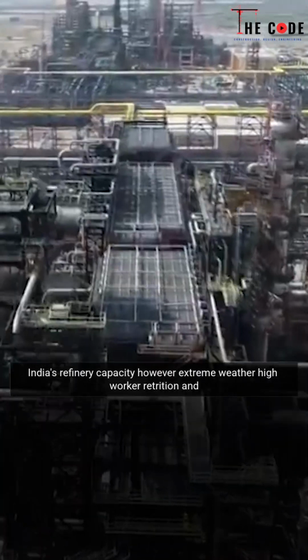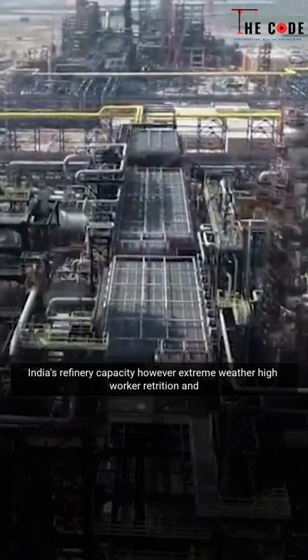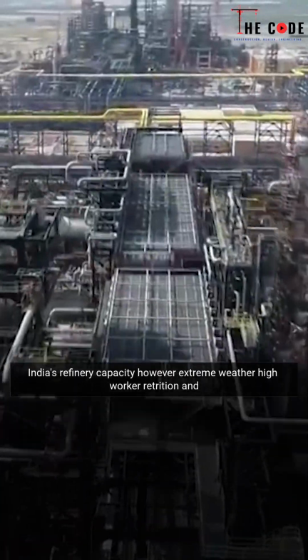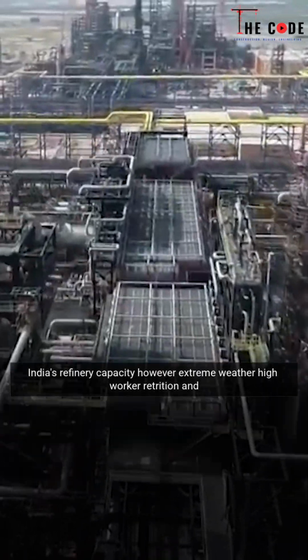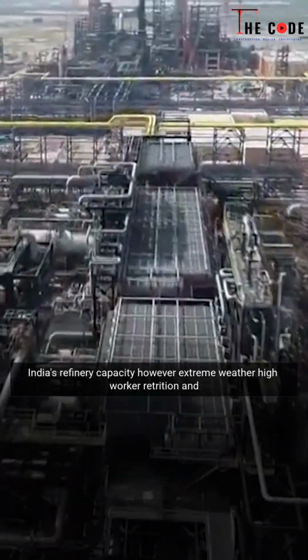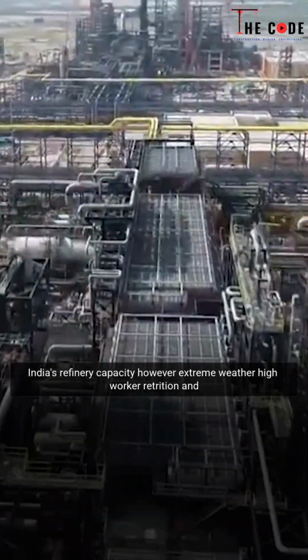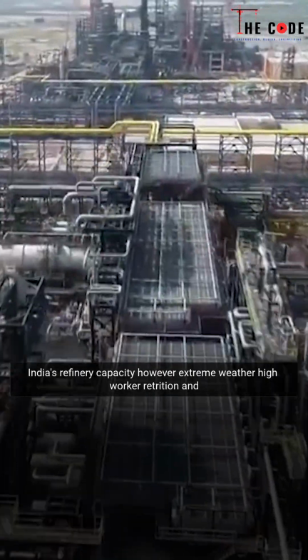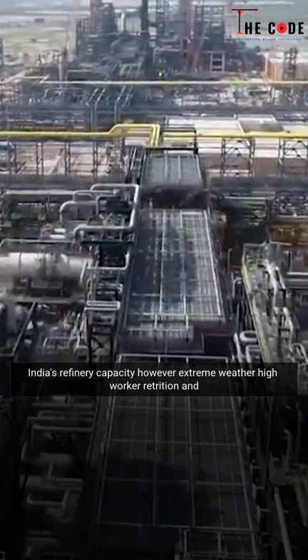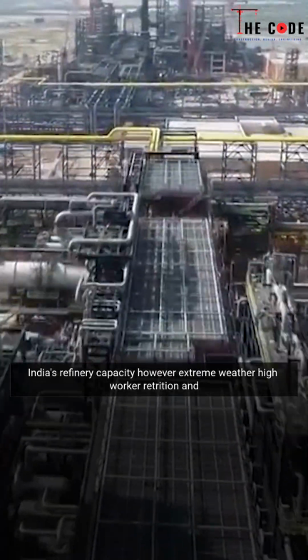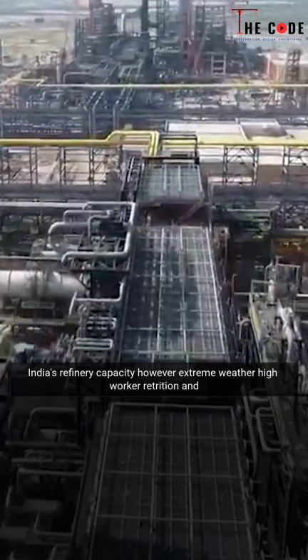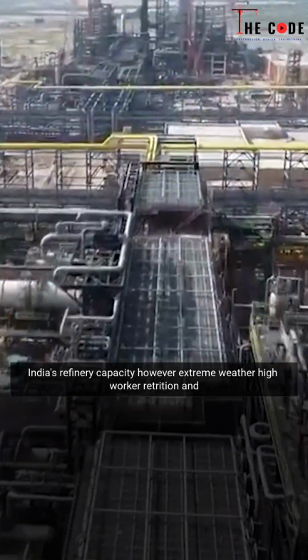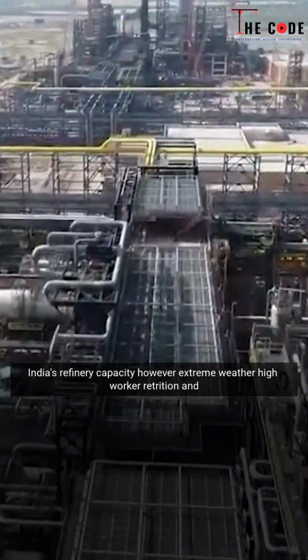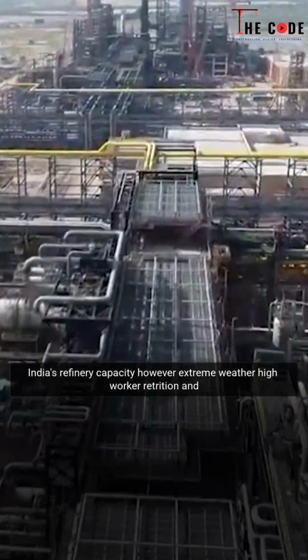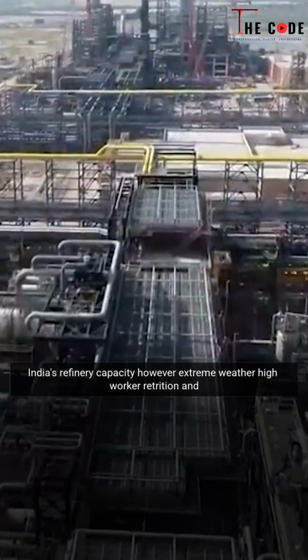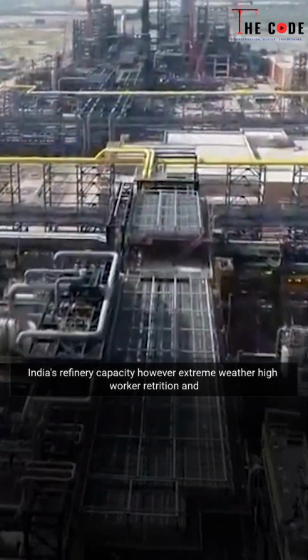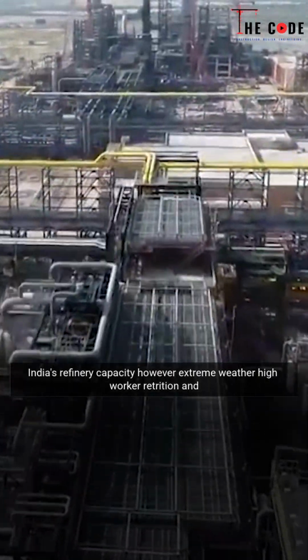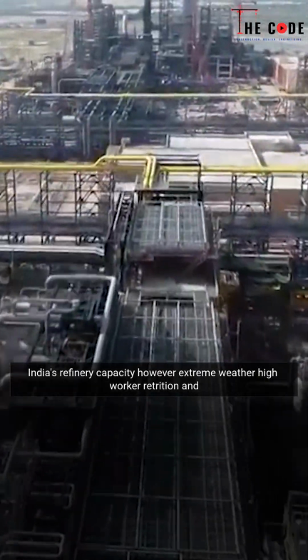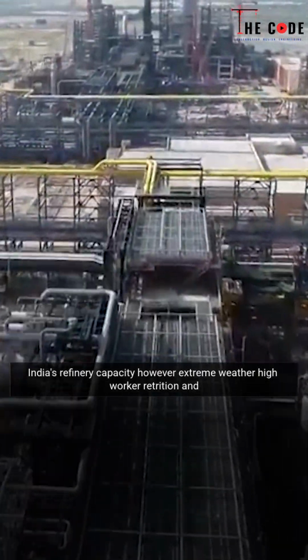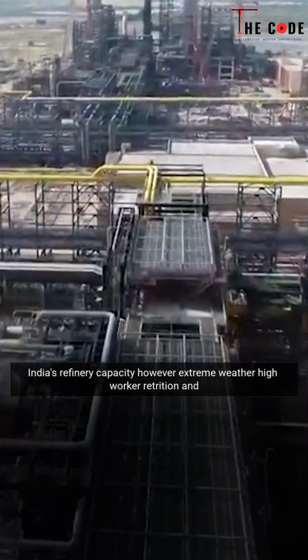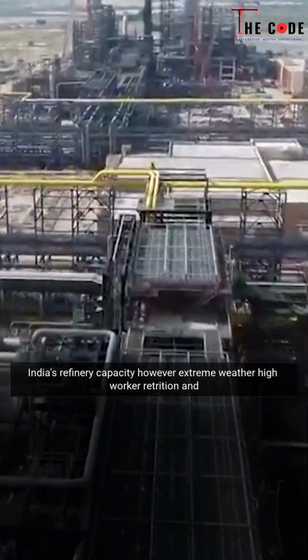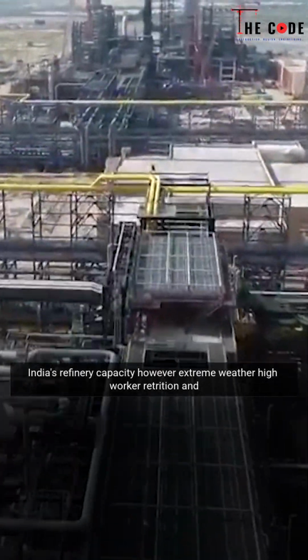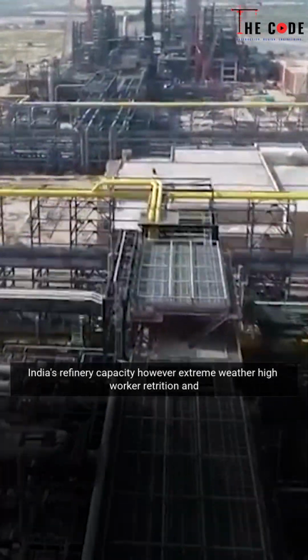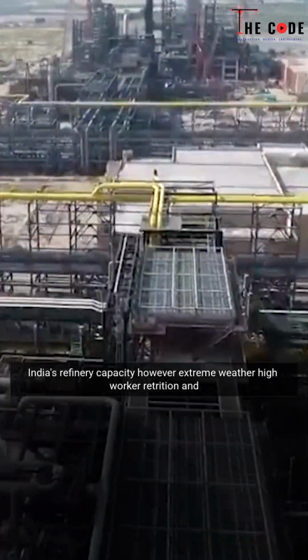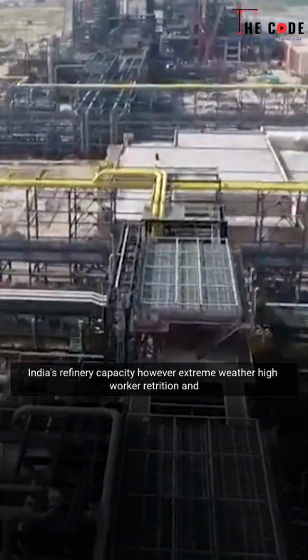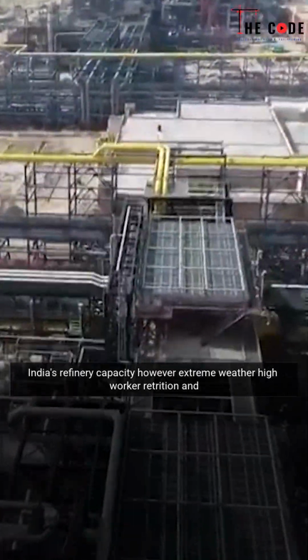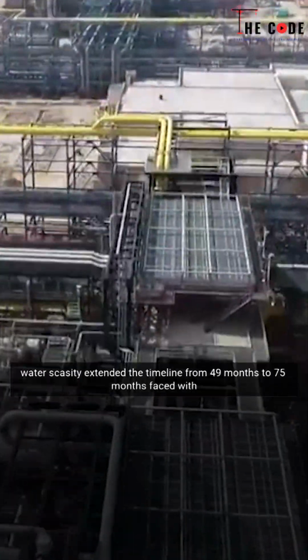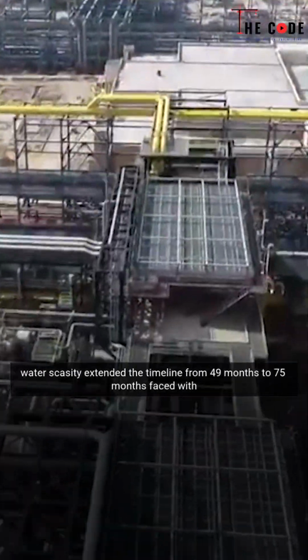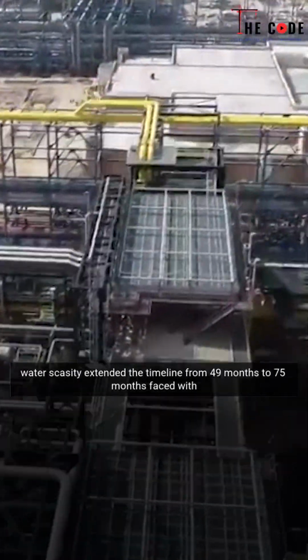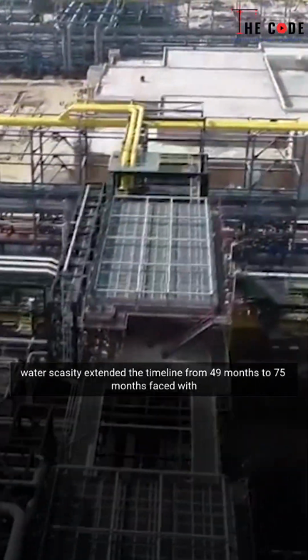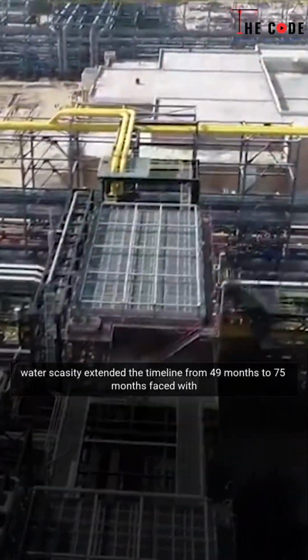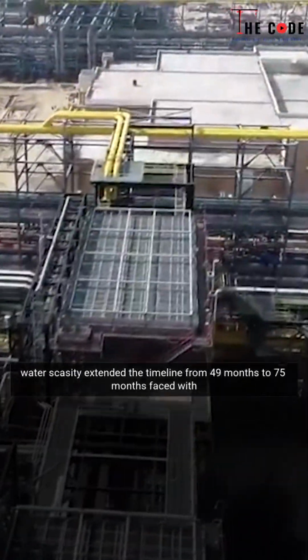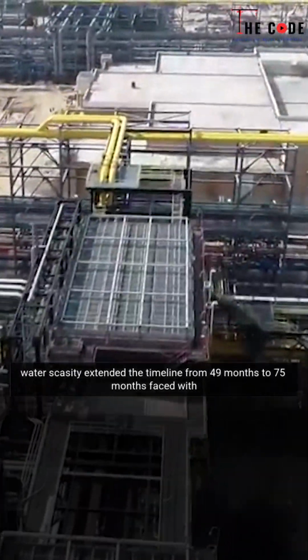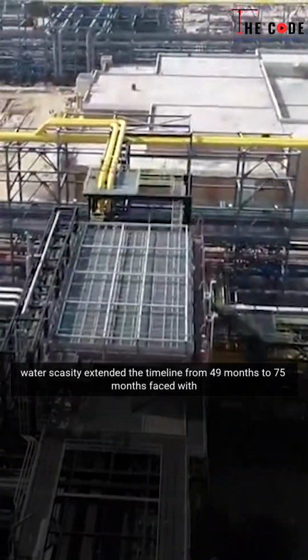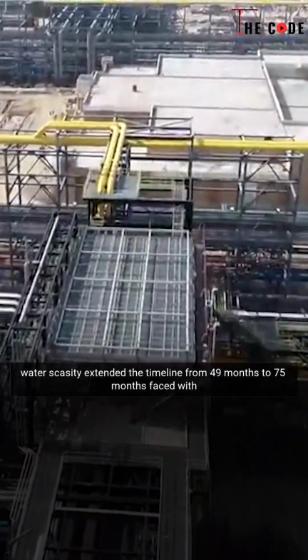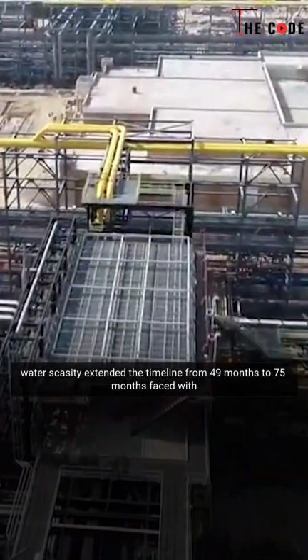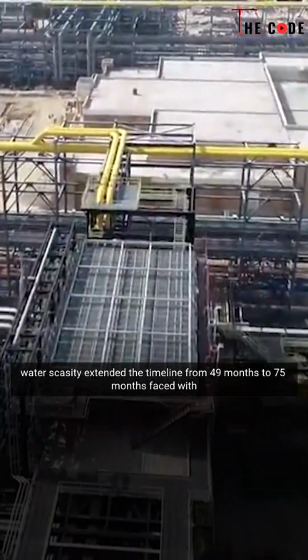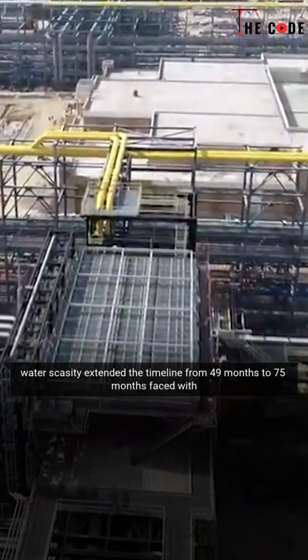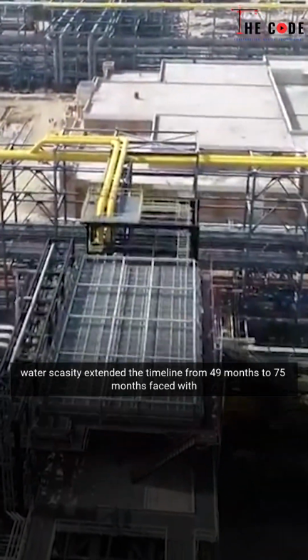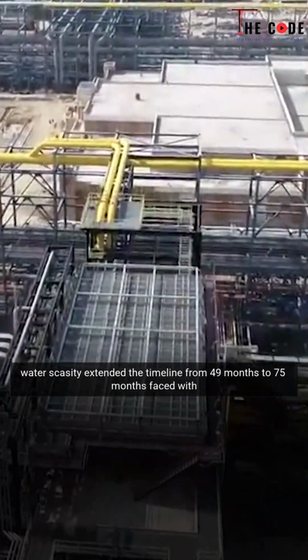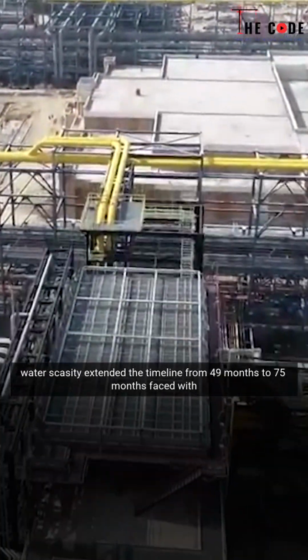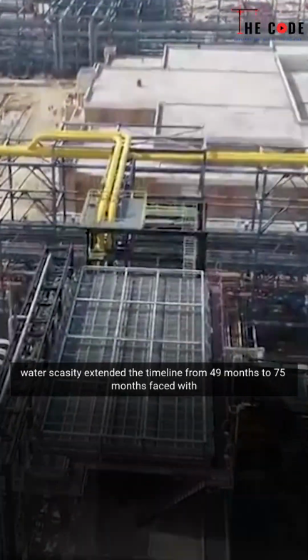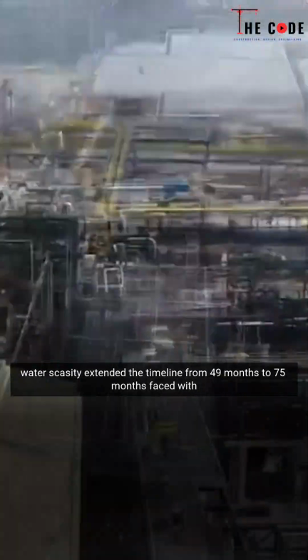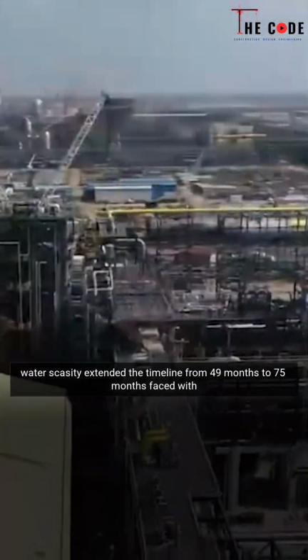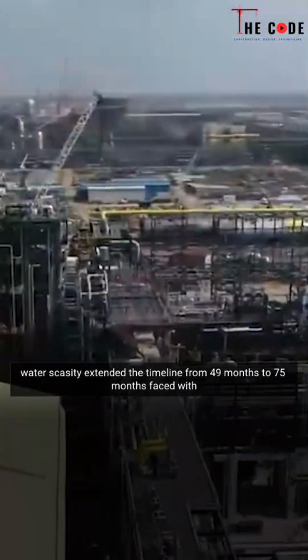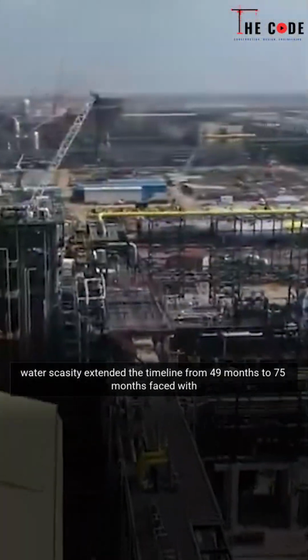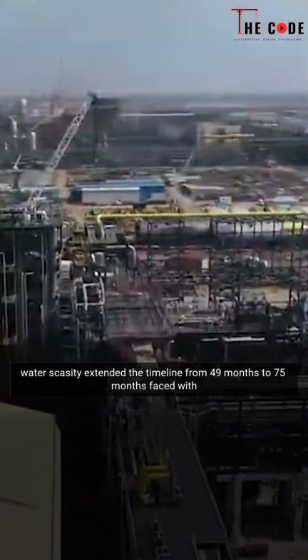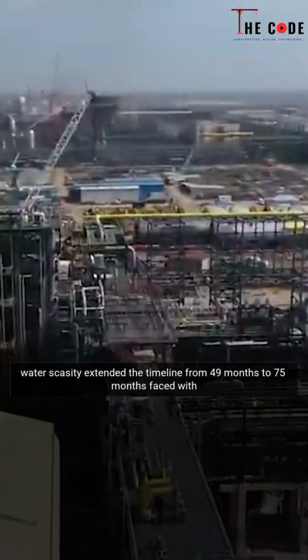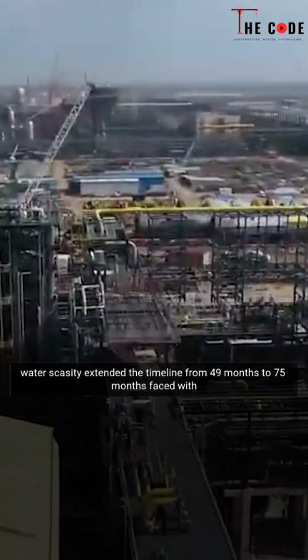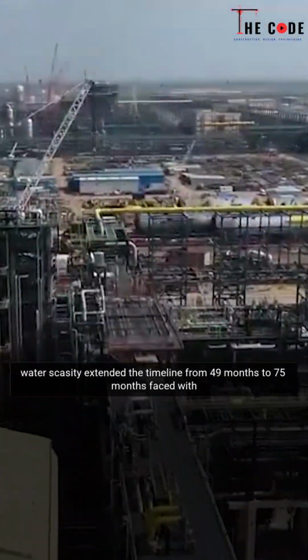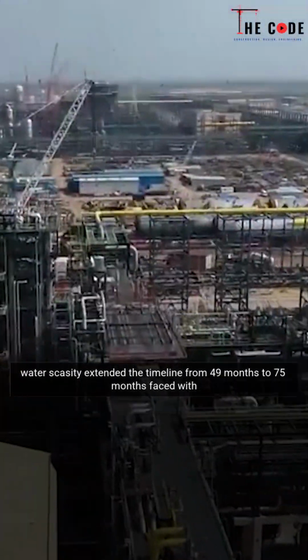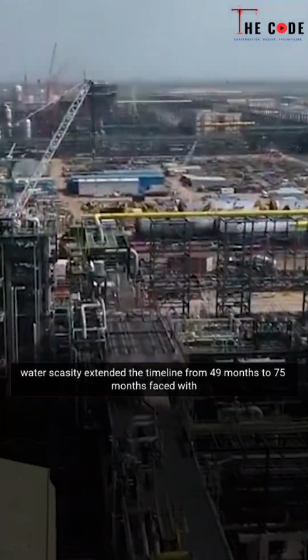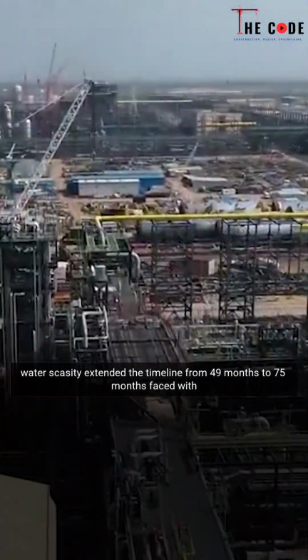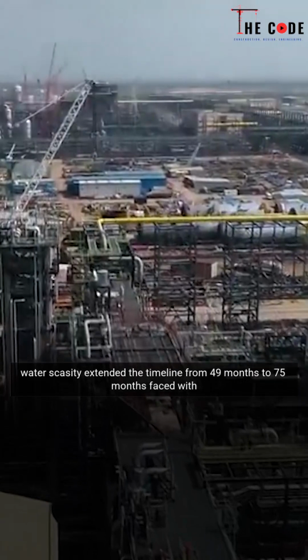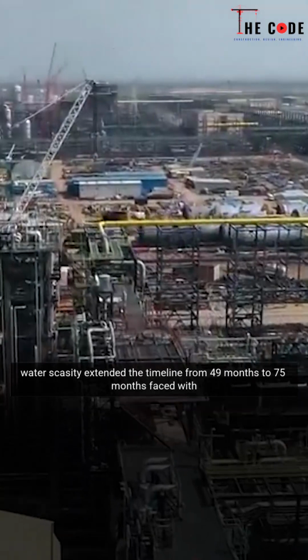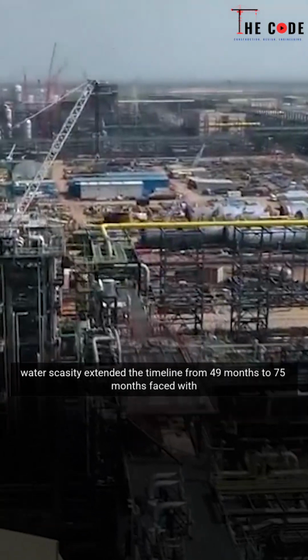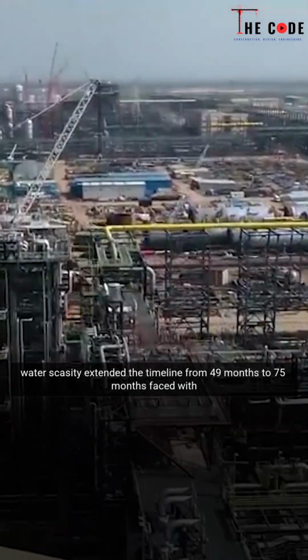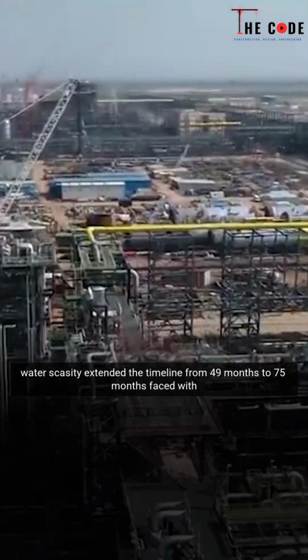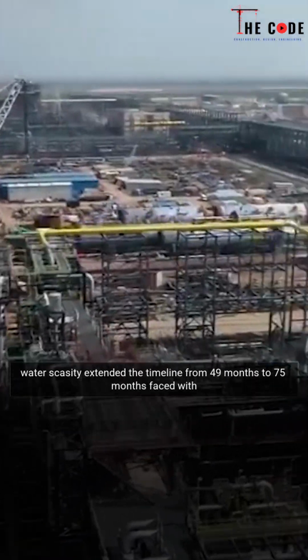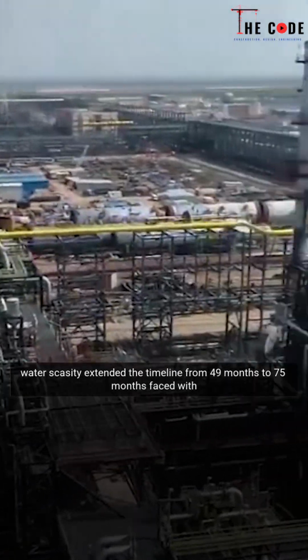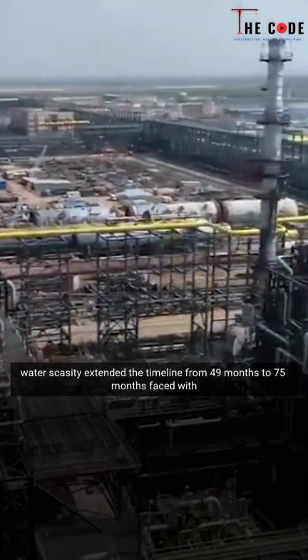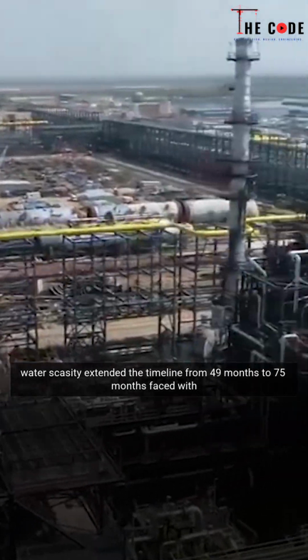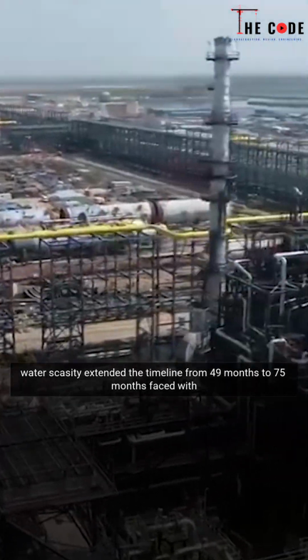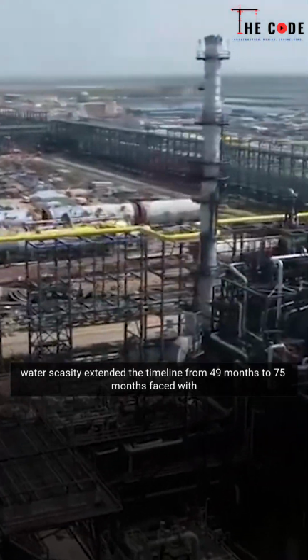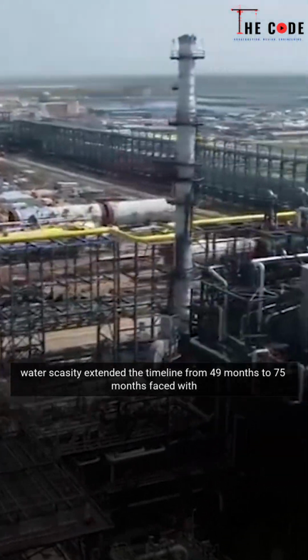However, extreme weather, high worker attrition, and water scarcity extended the timeline from 49 months to 75 months.